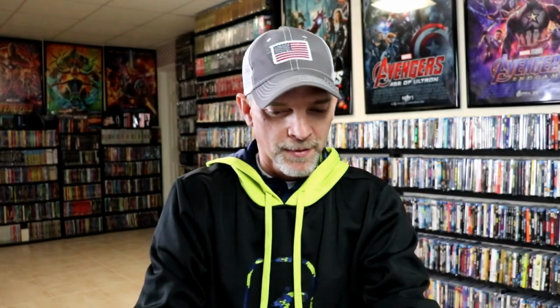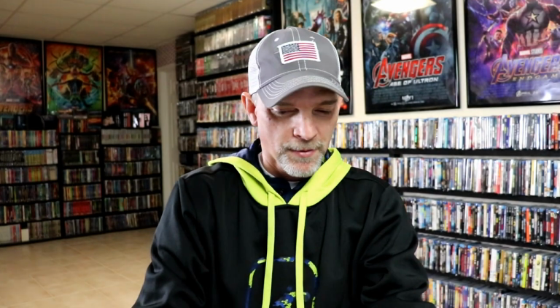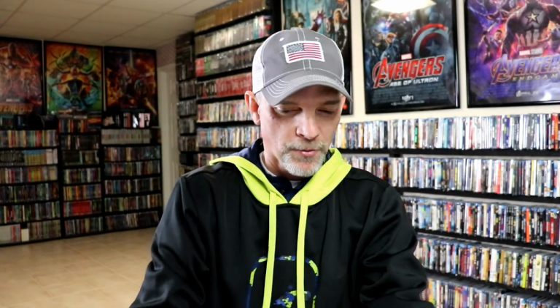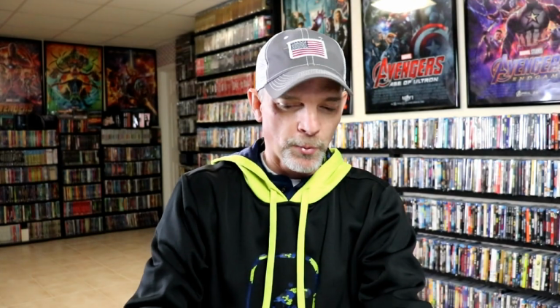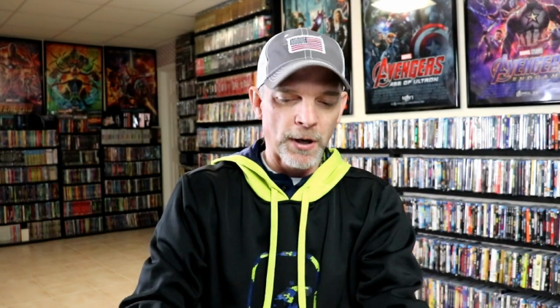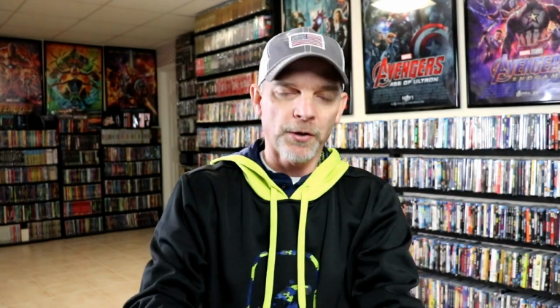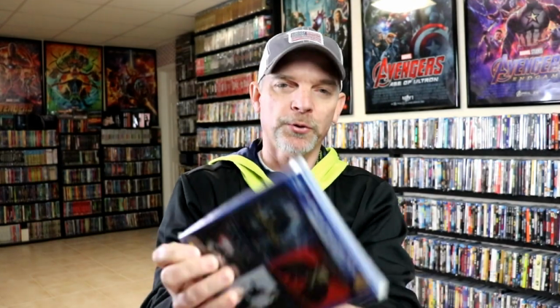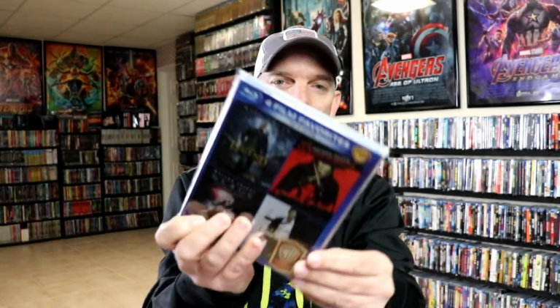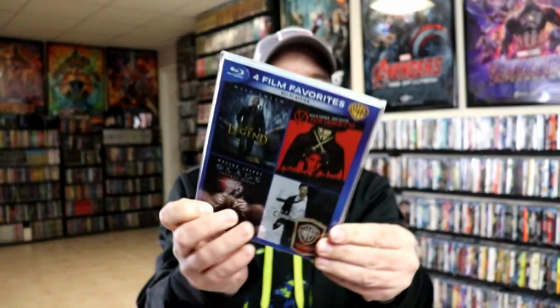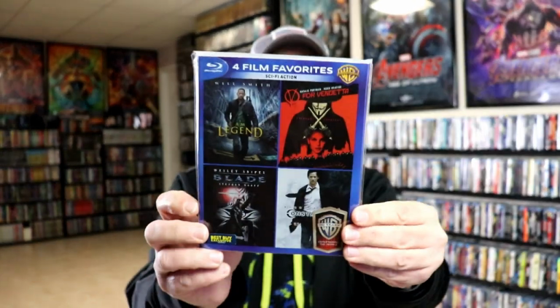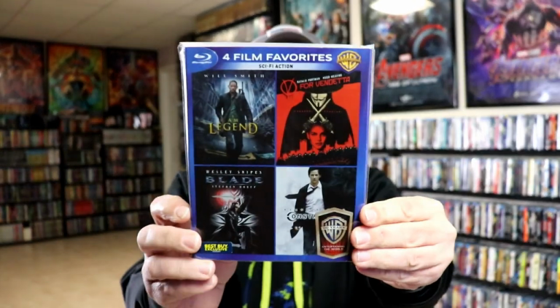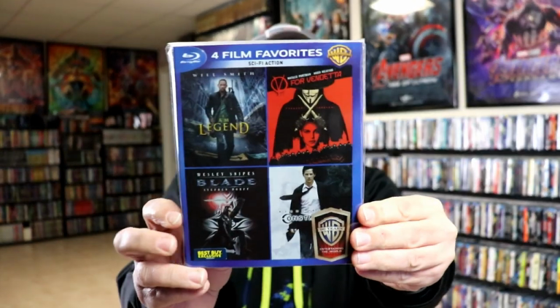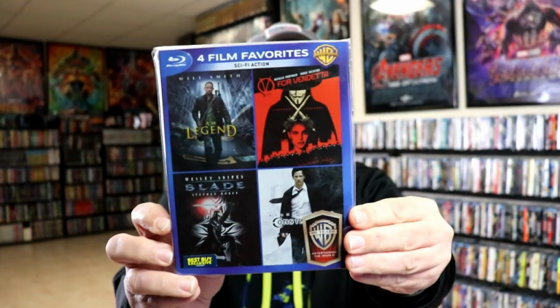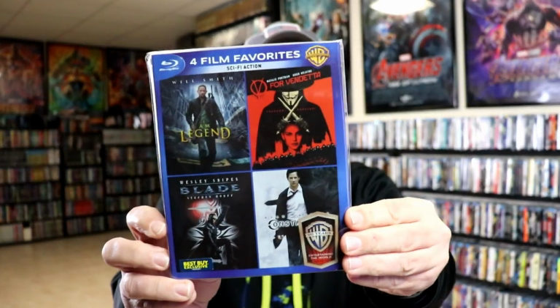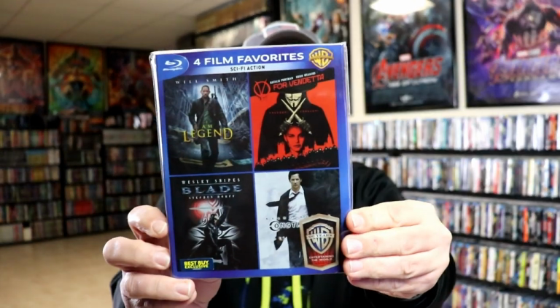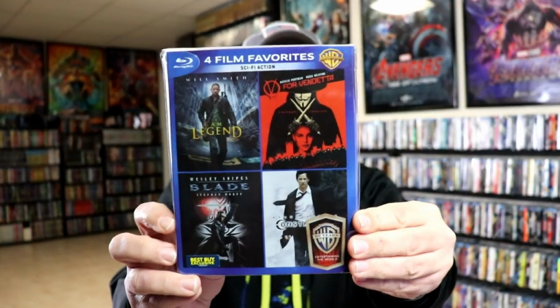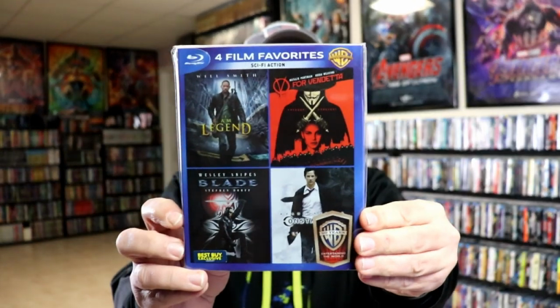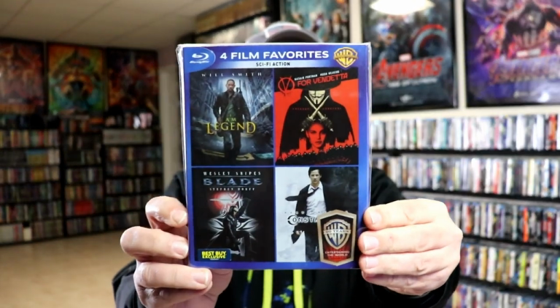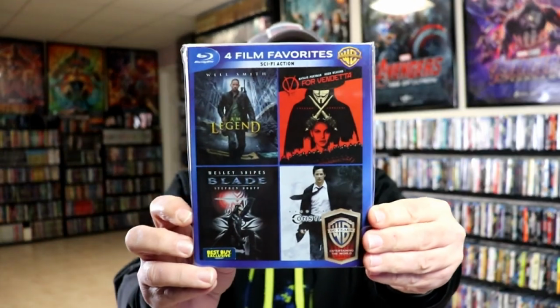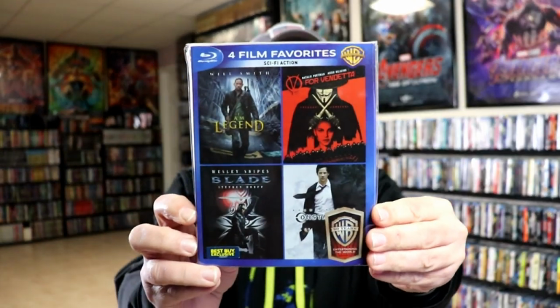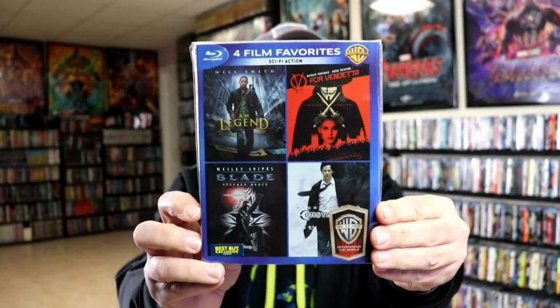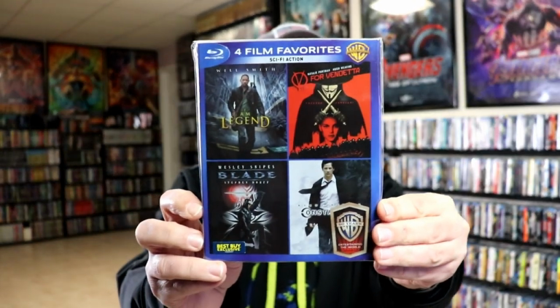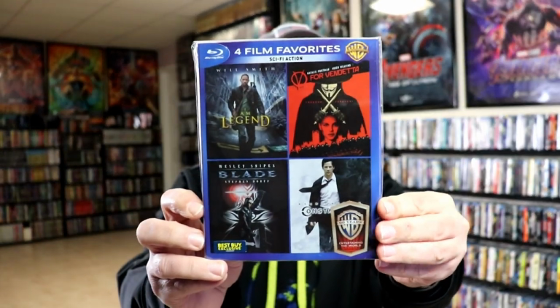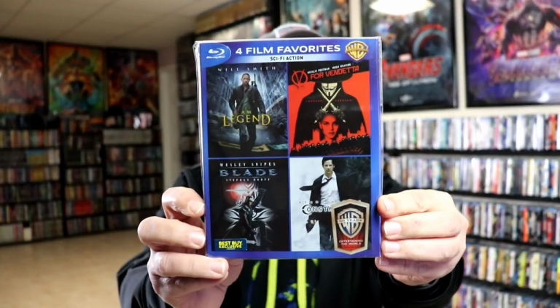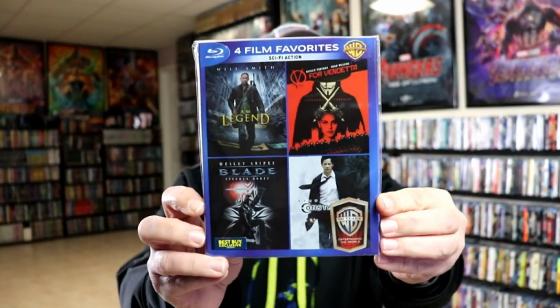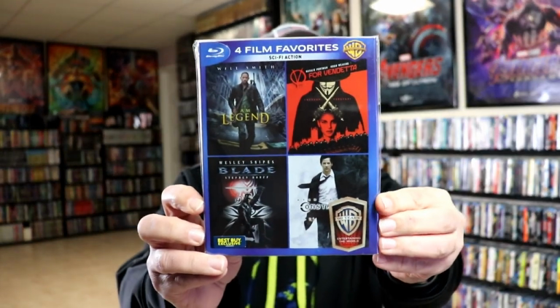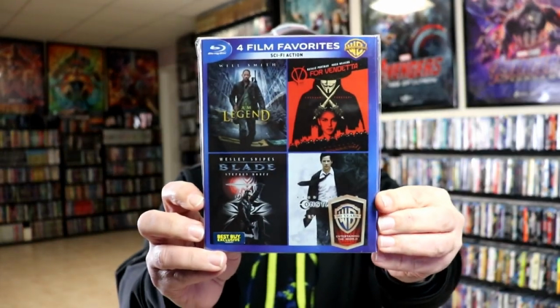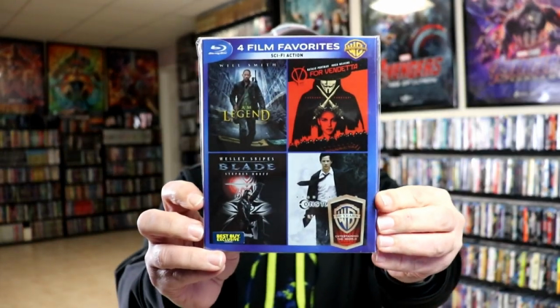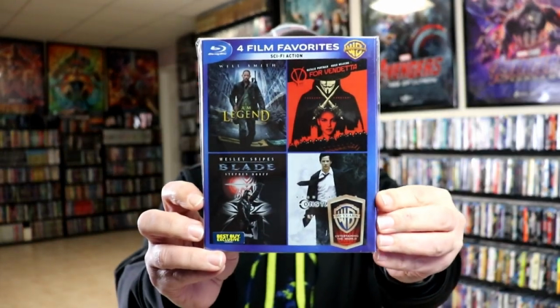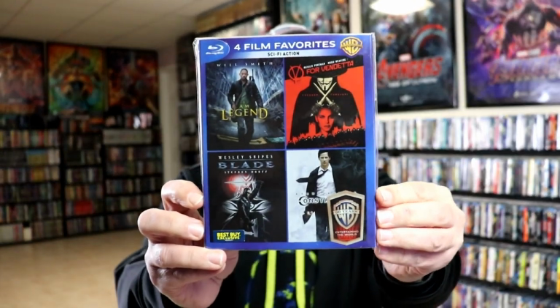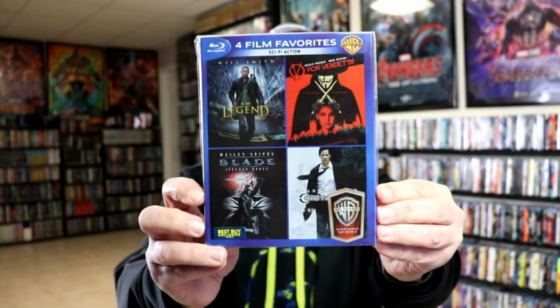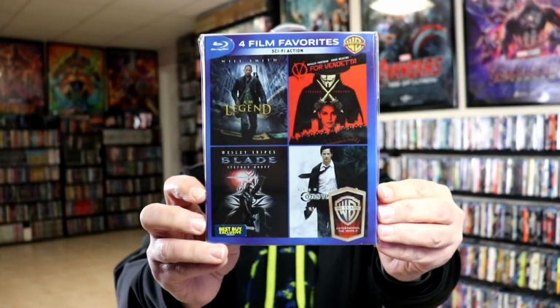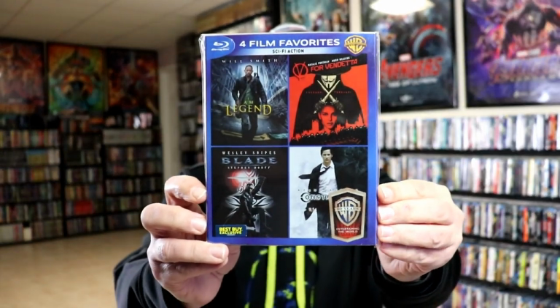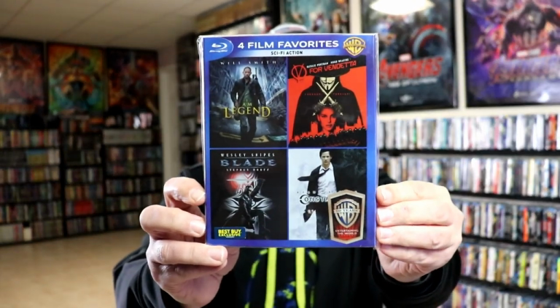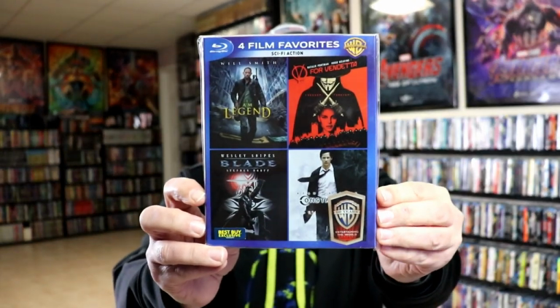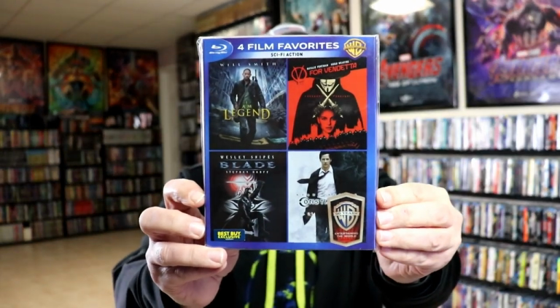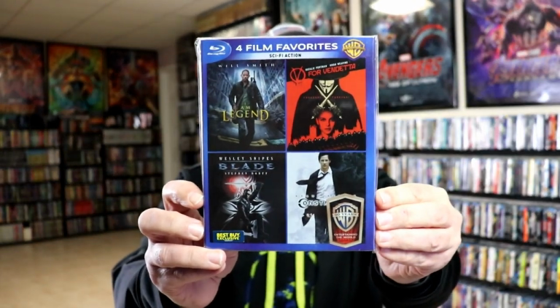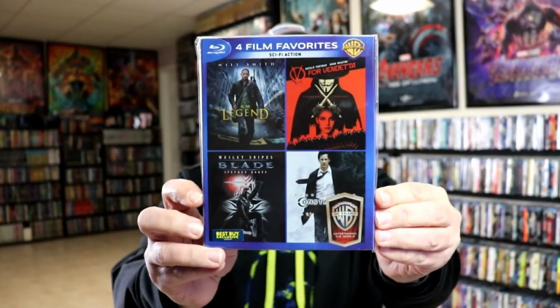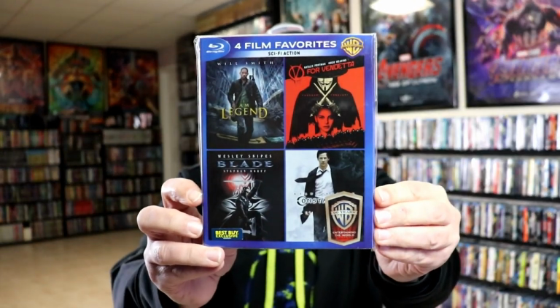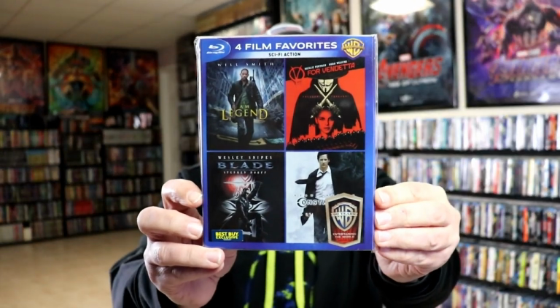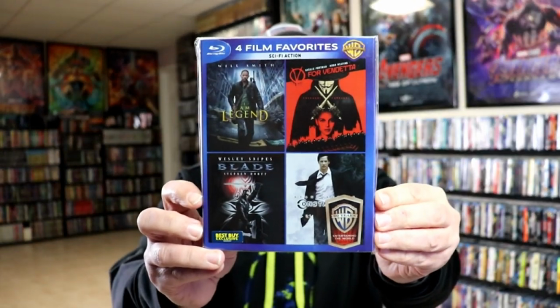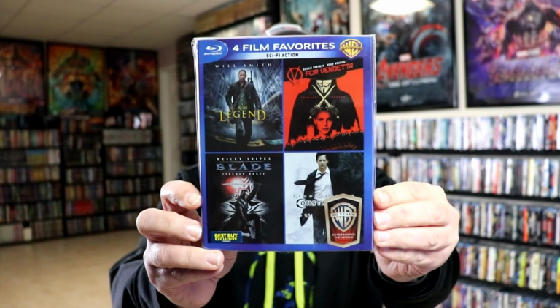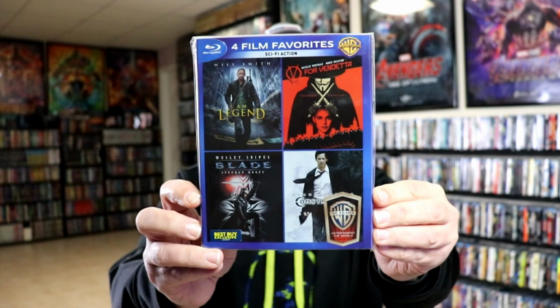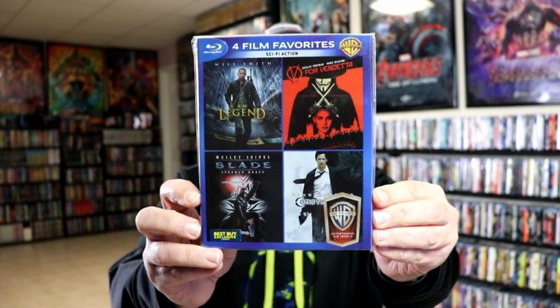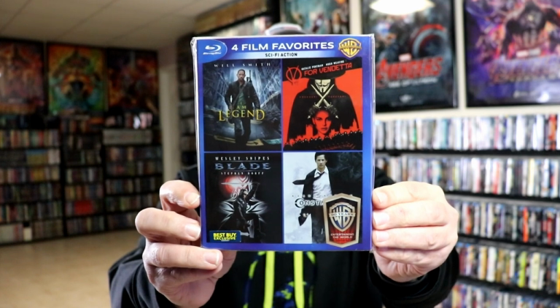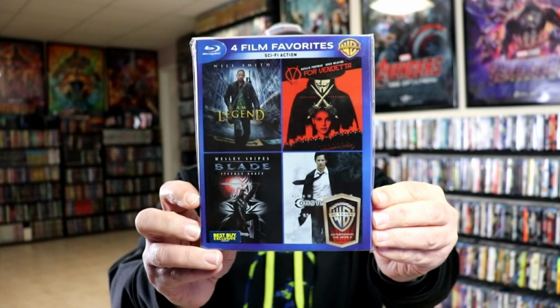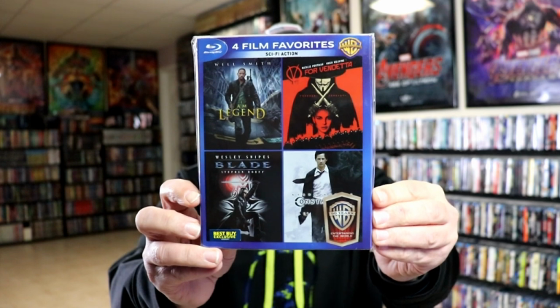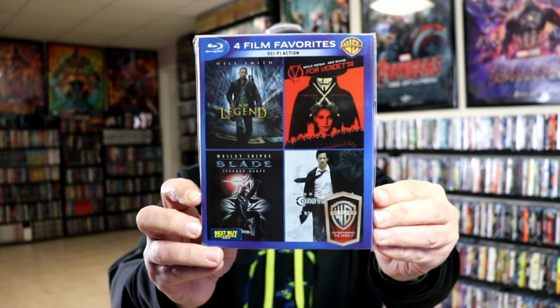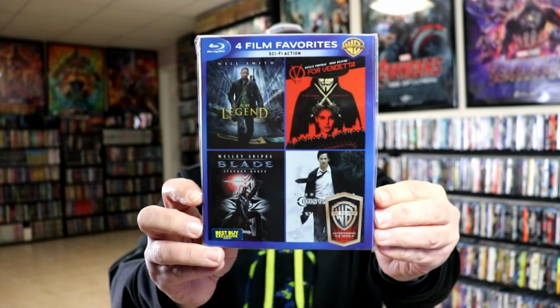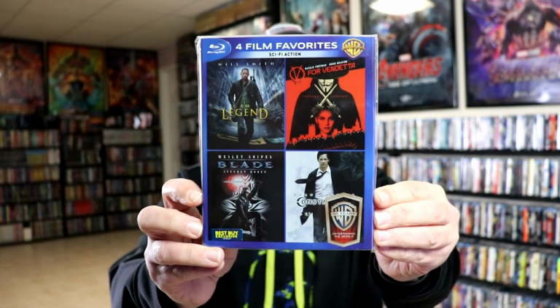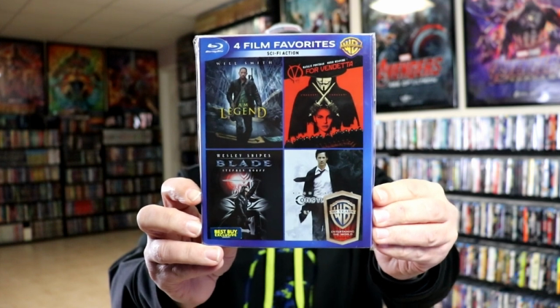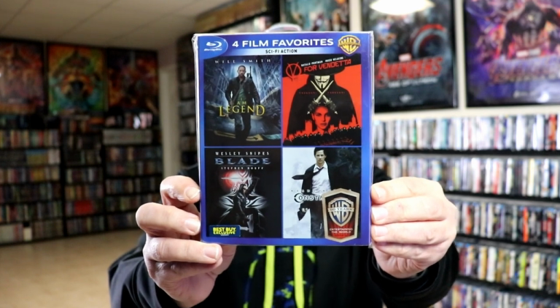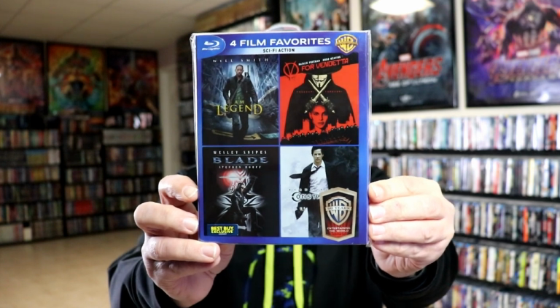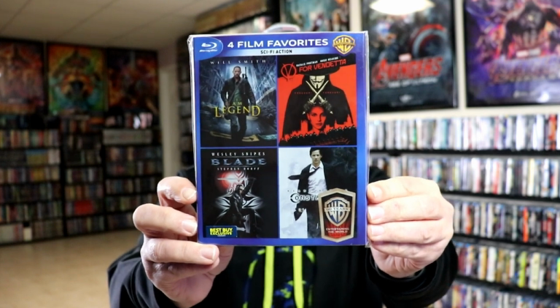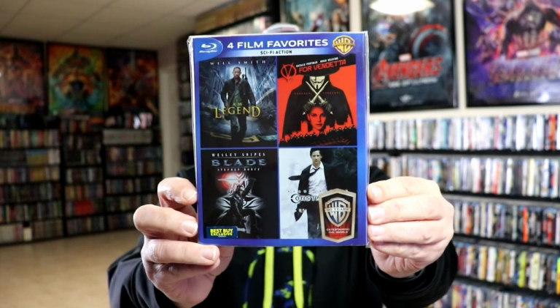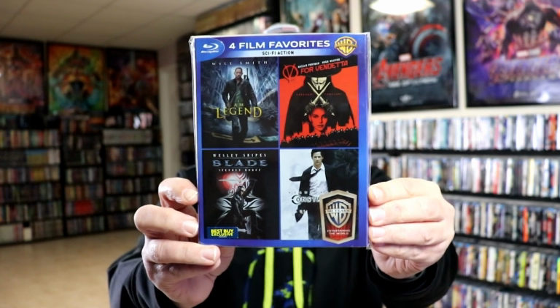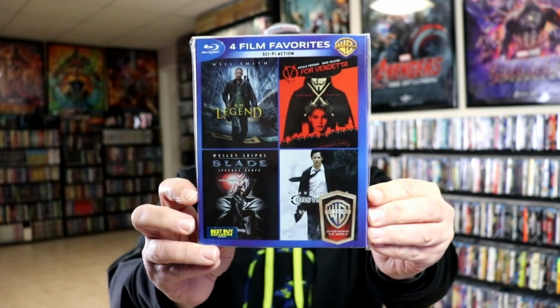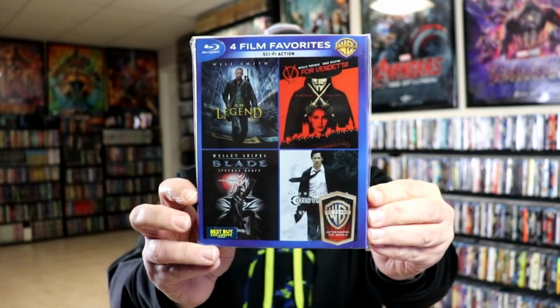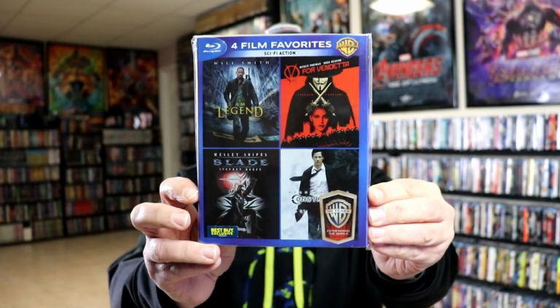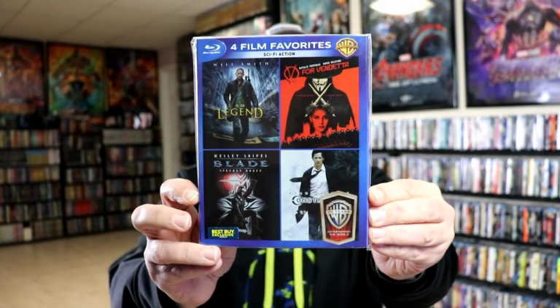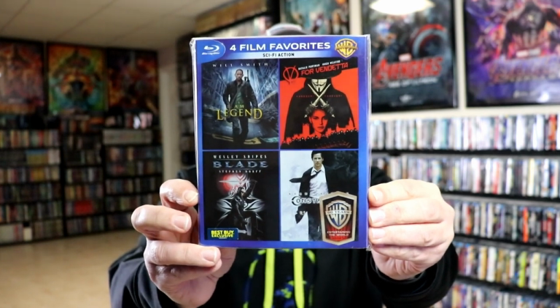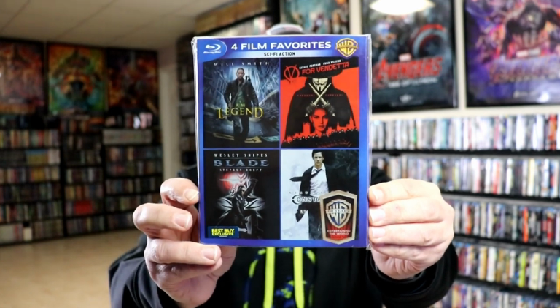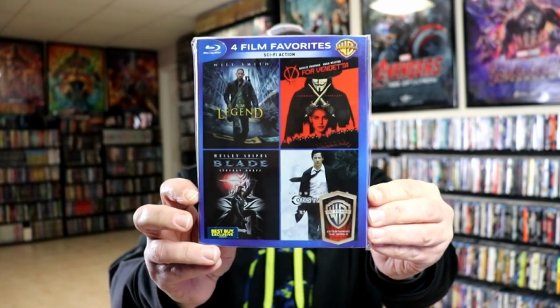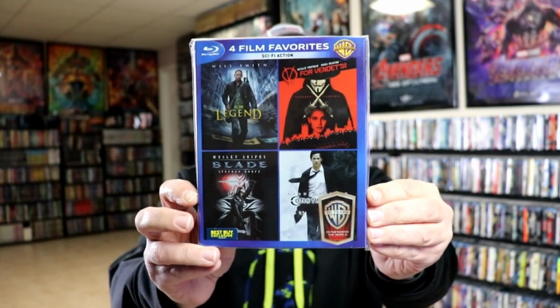We also have the sci-fi action collection with I Am Legend, V for Vendetta, Blade, and Constantine.